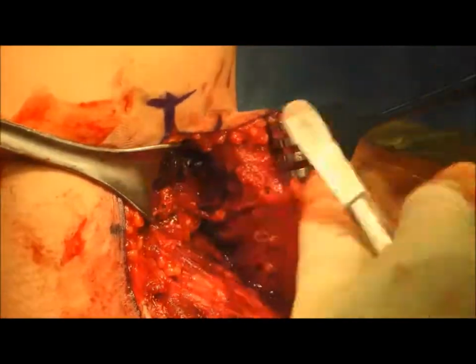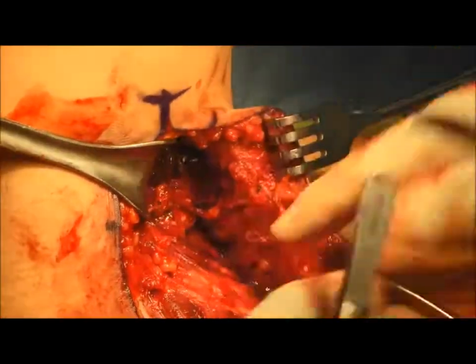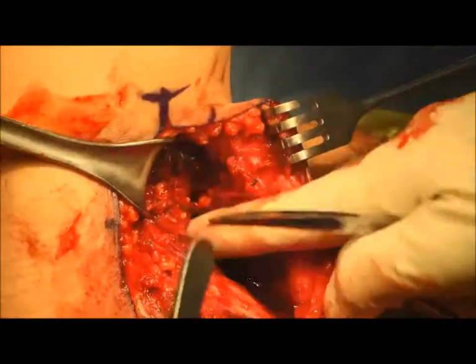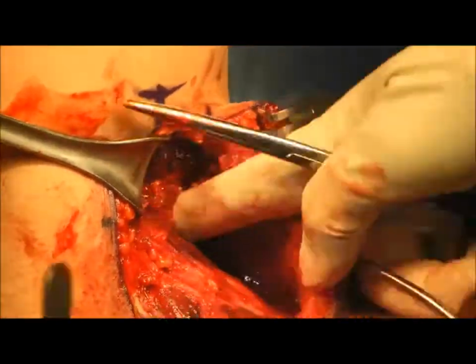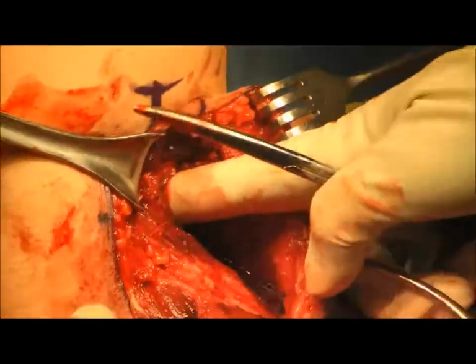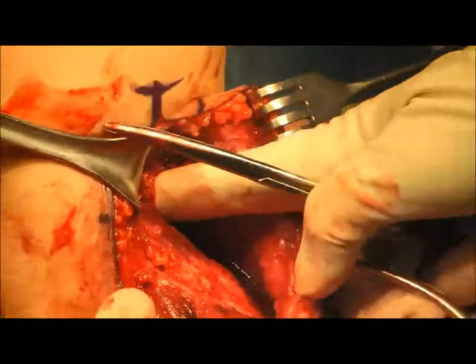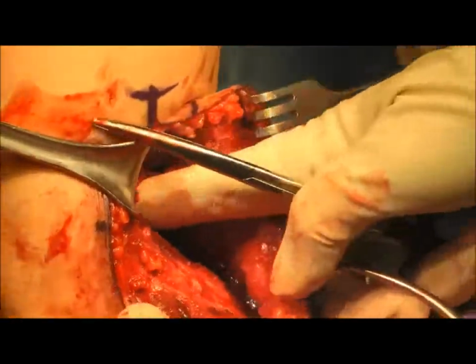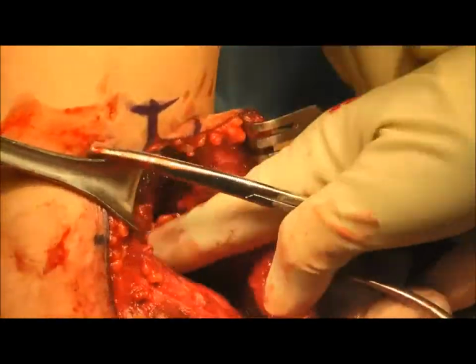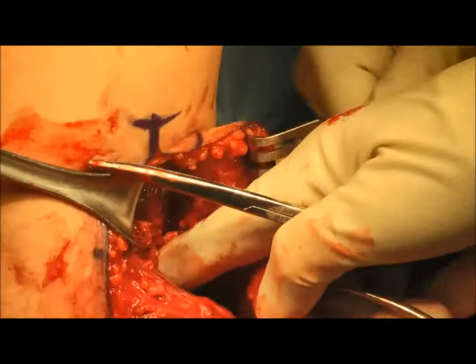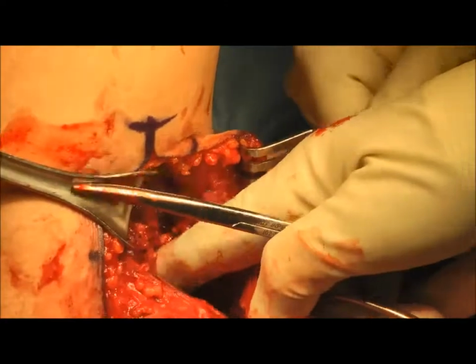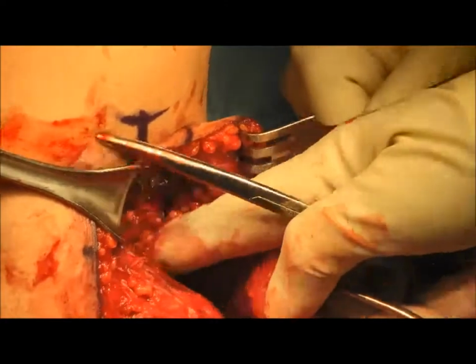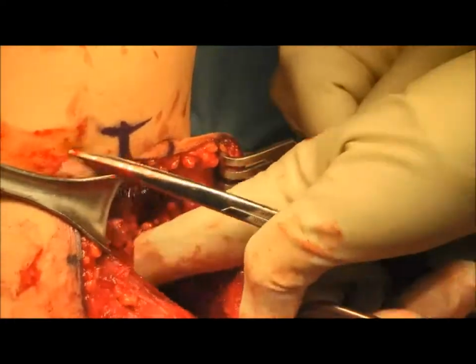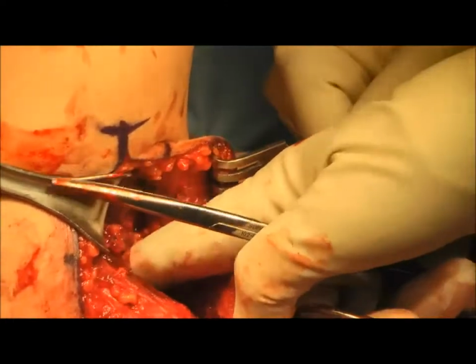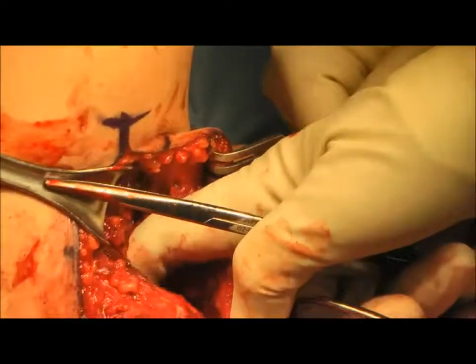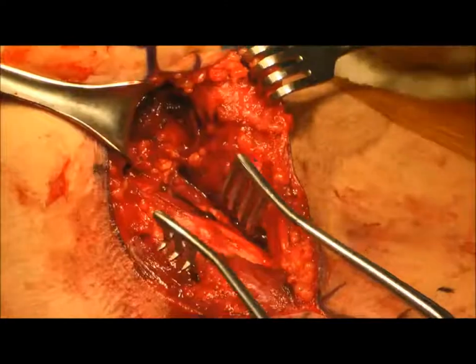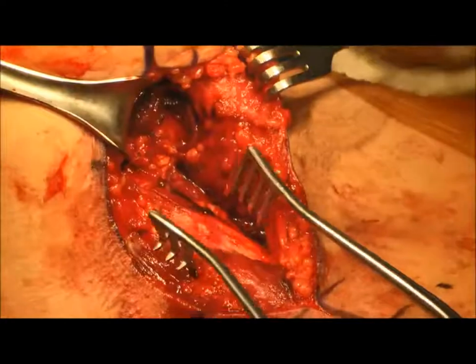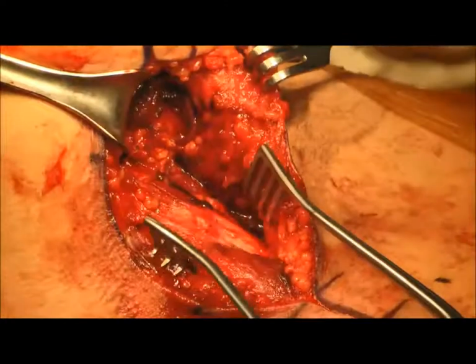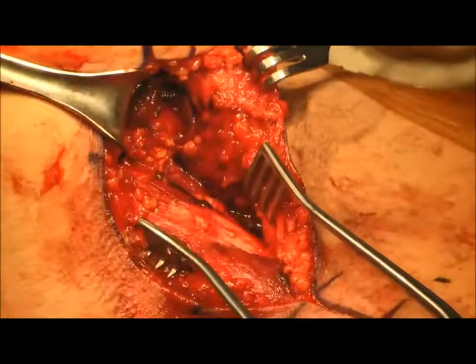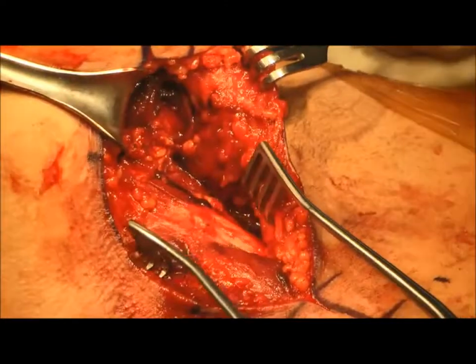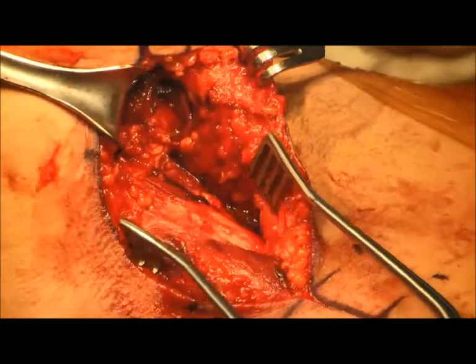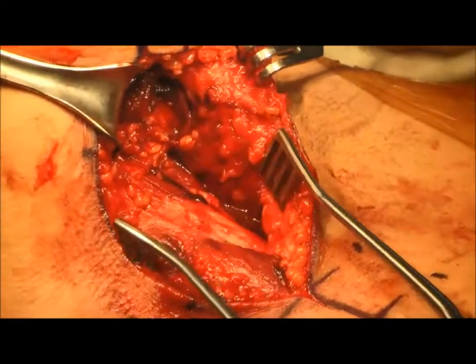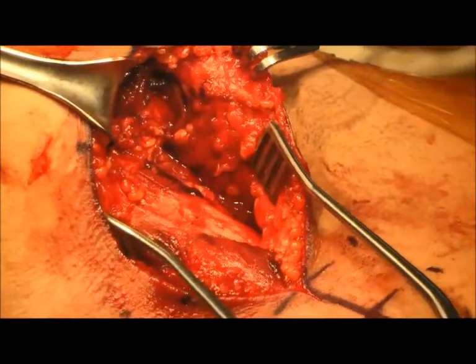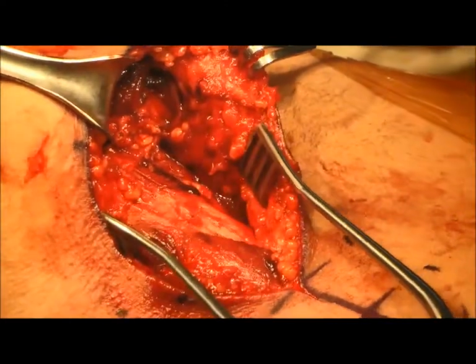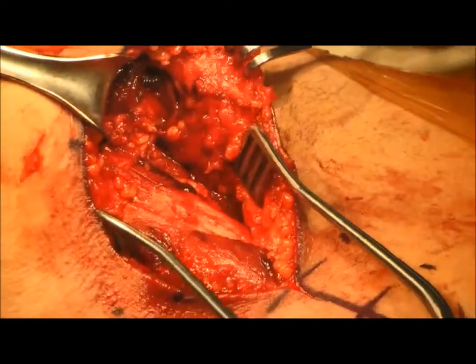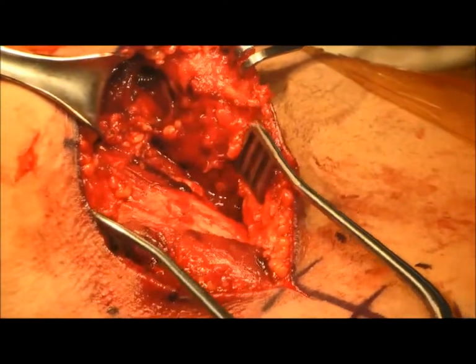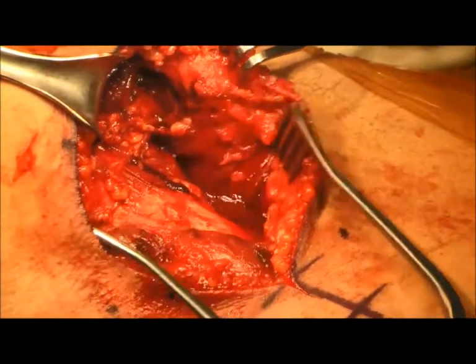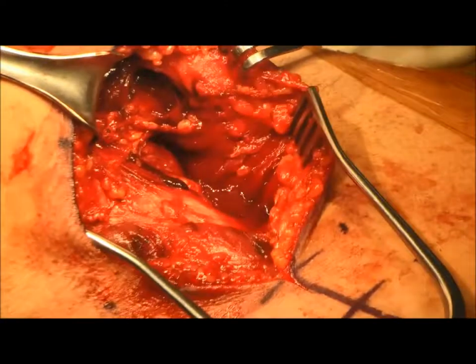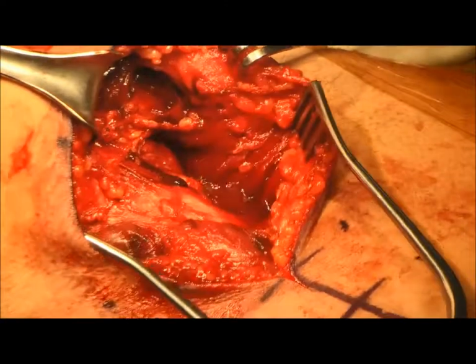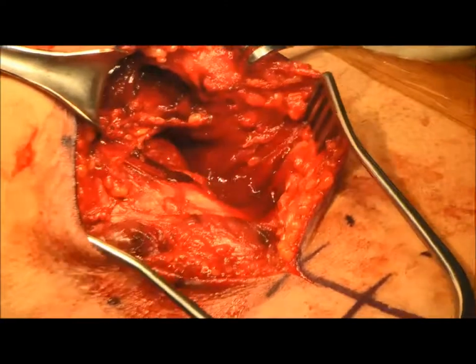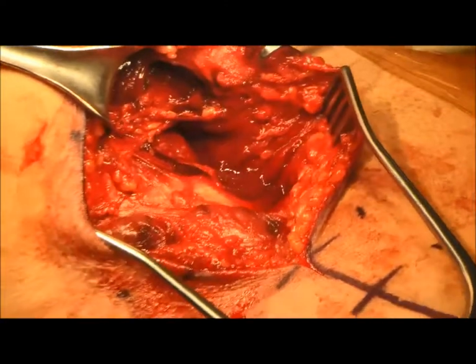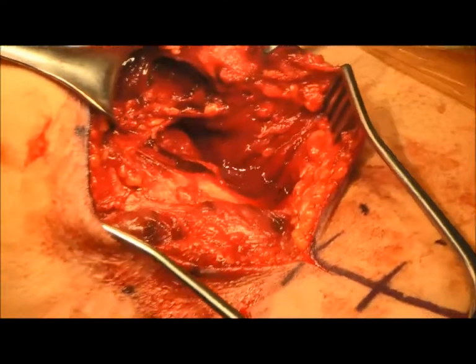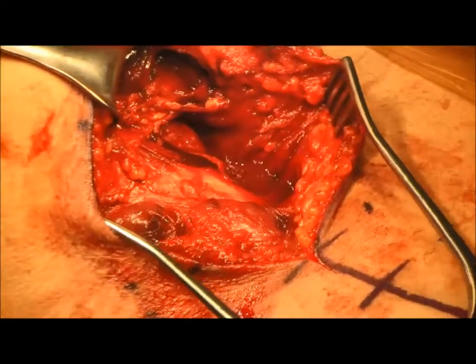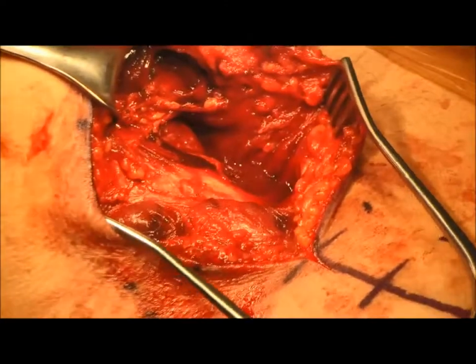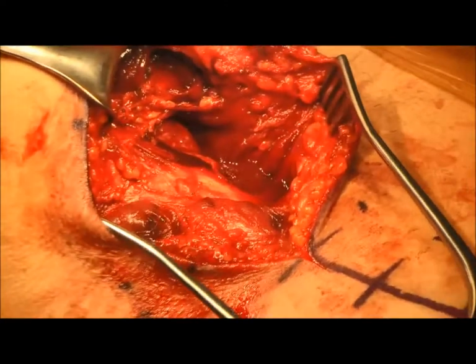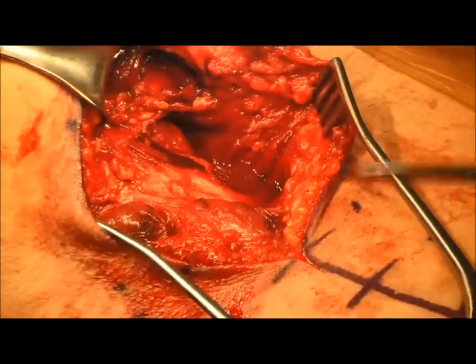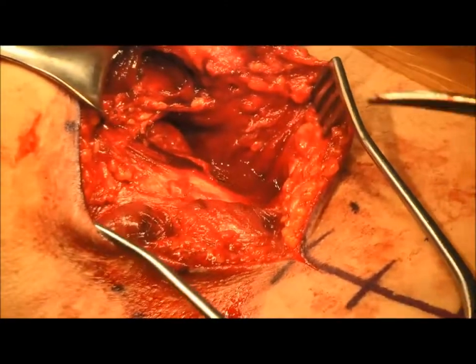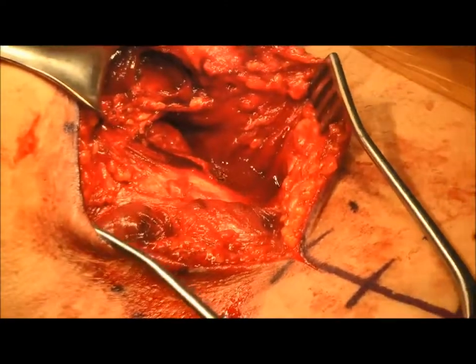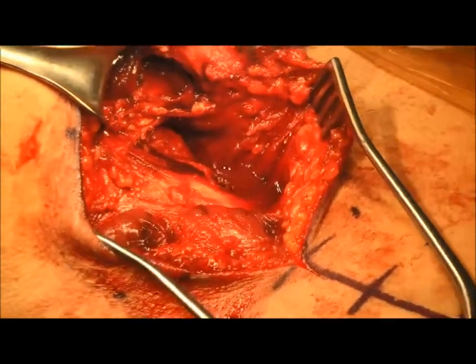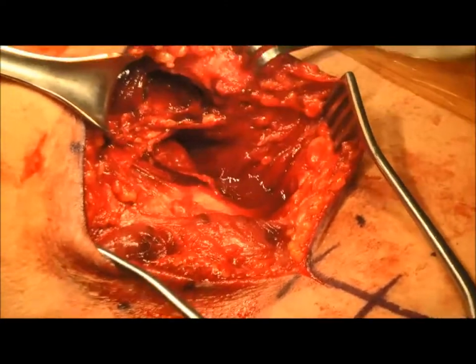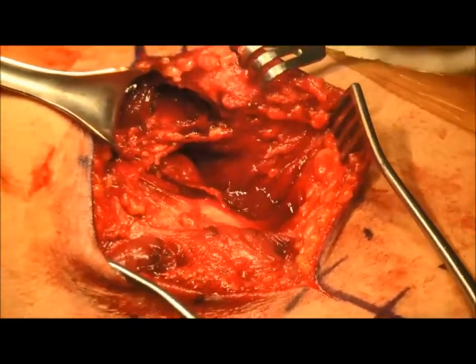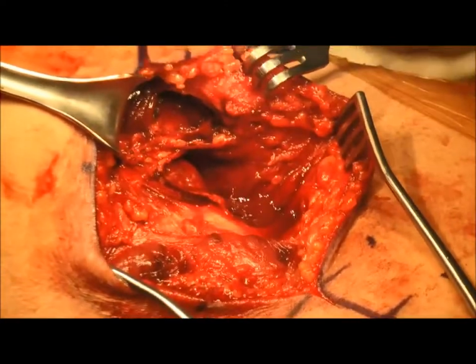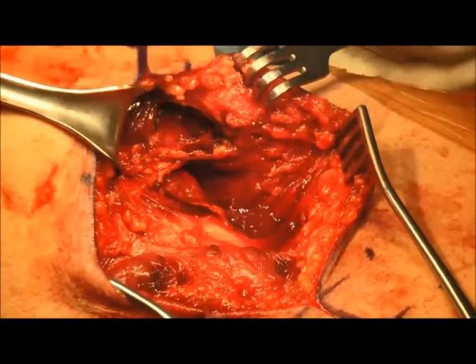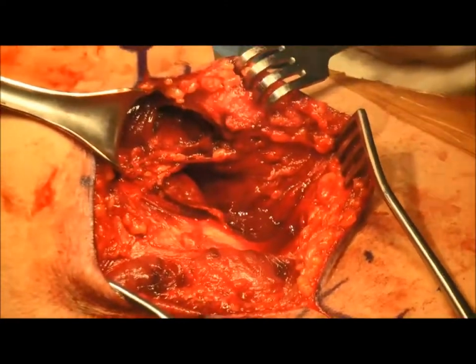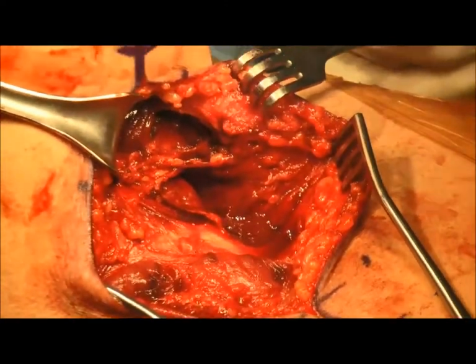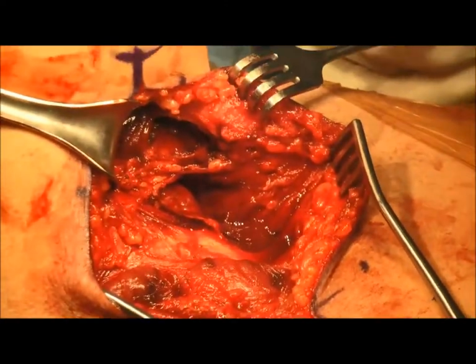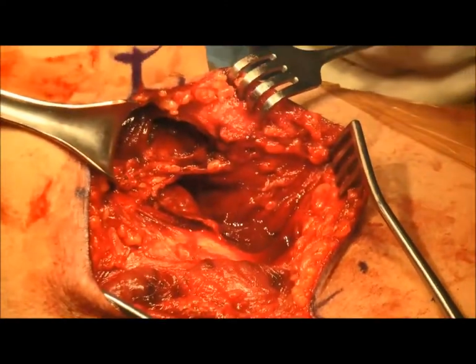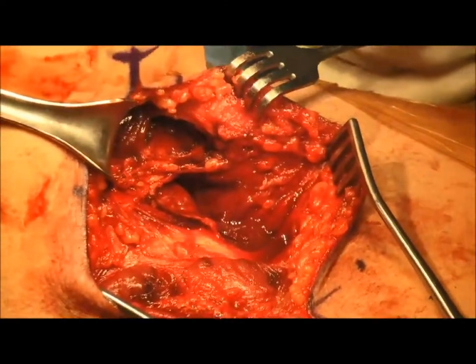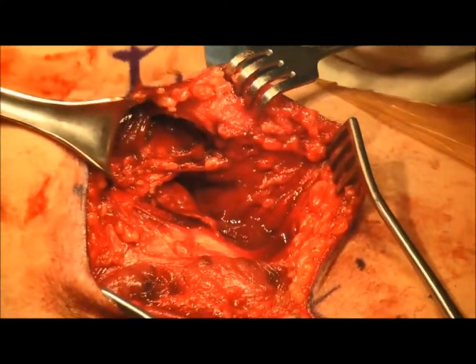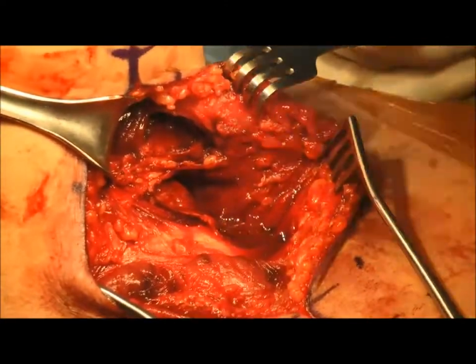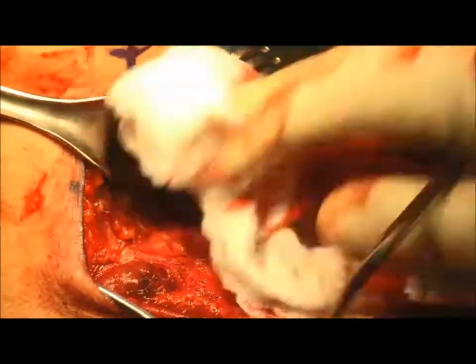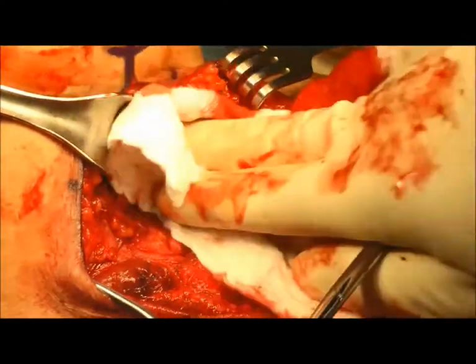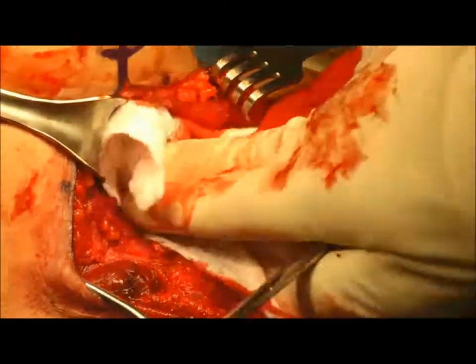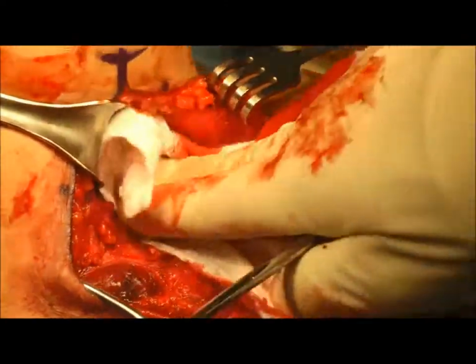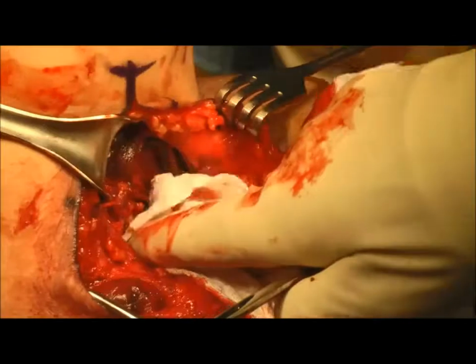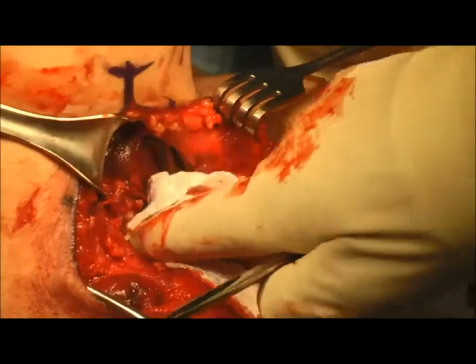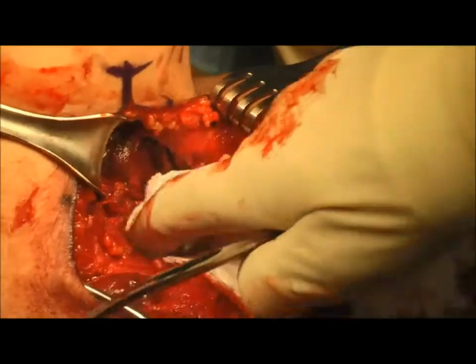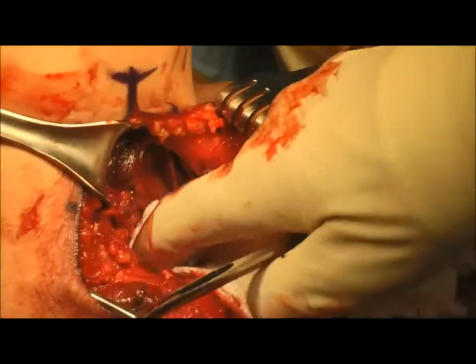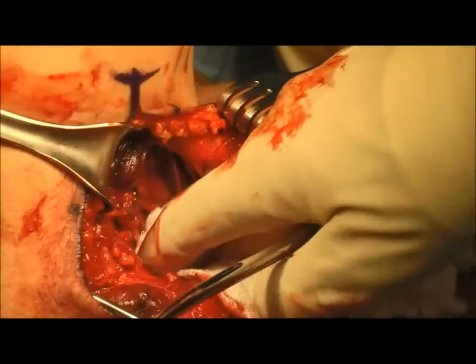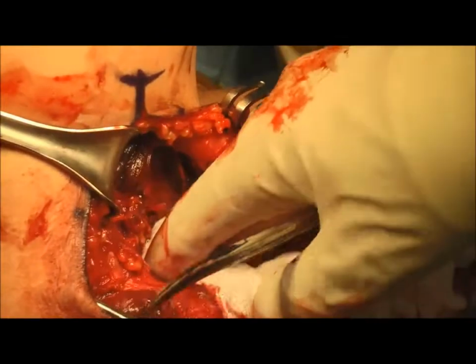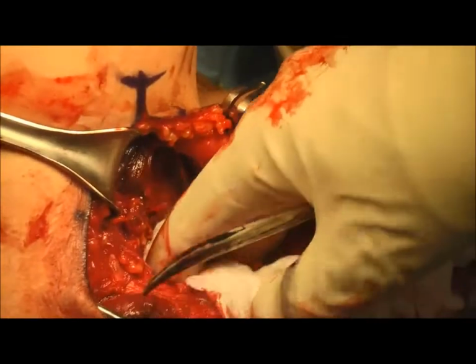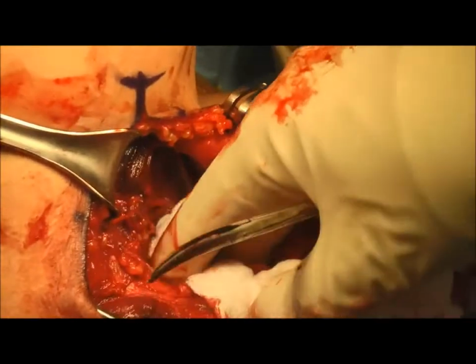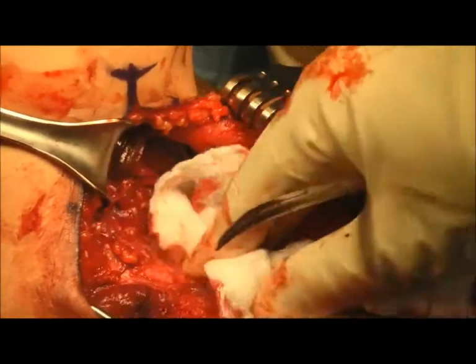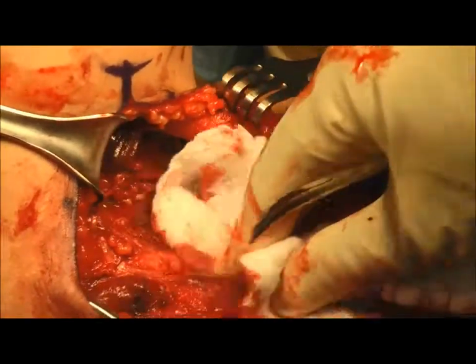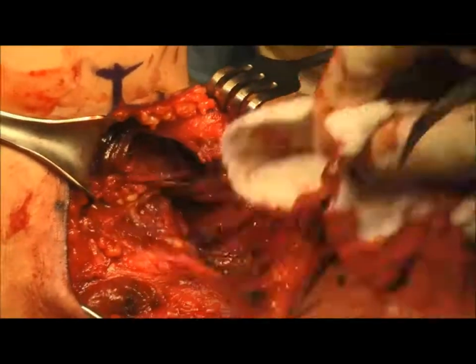With a mixture of sharp and blunt dissection between the triceps and the pec major, the ruptured latissimus tendon is identified.